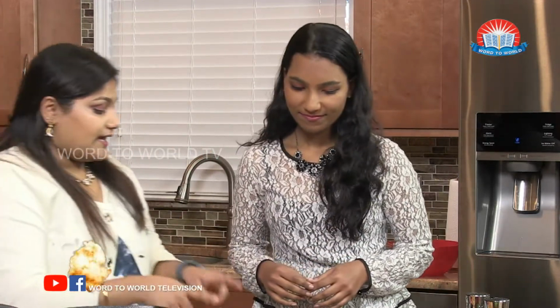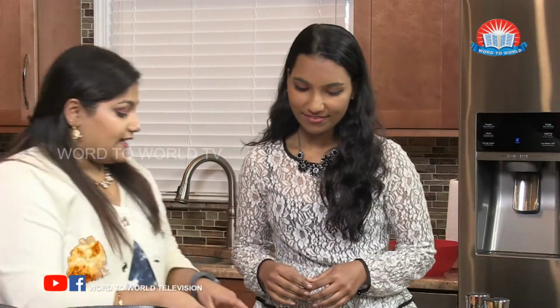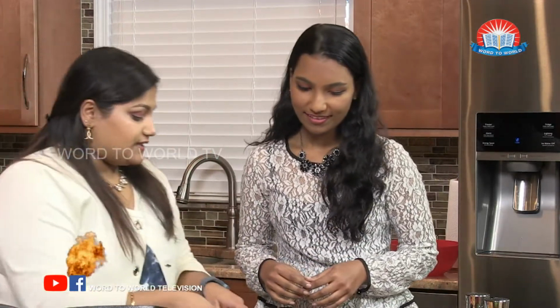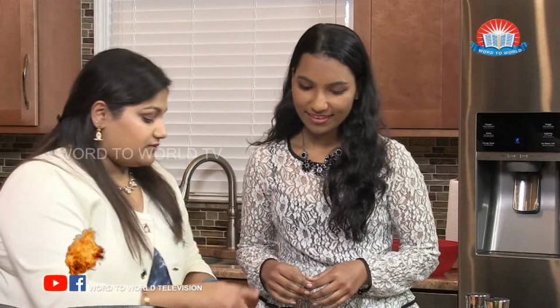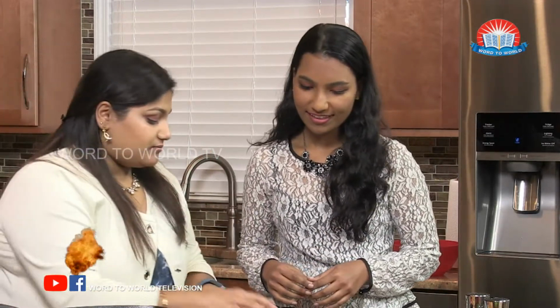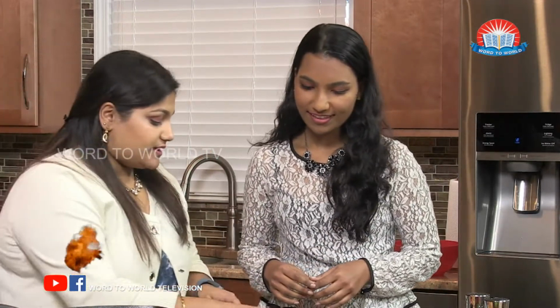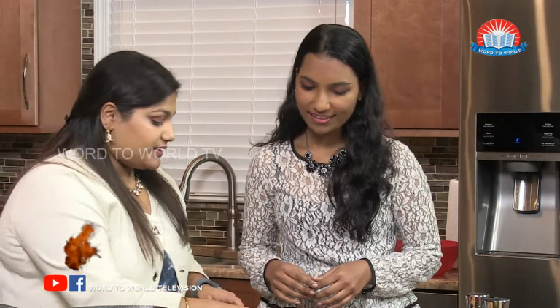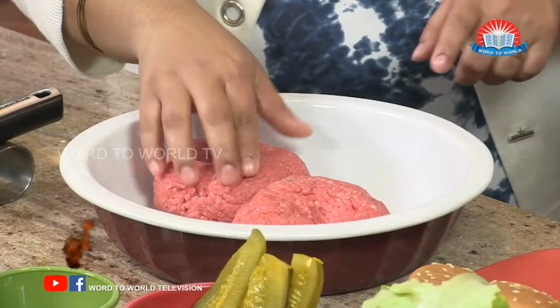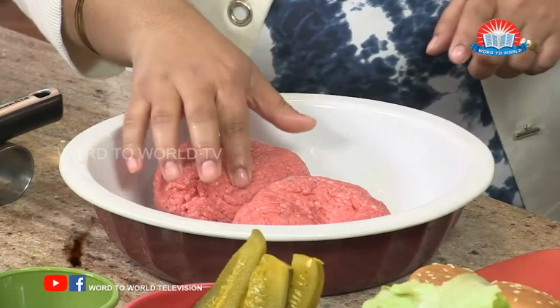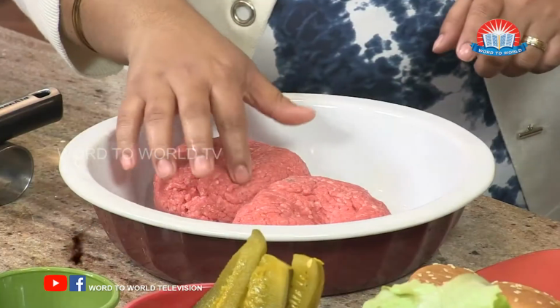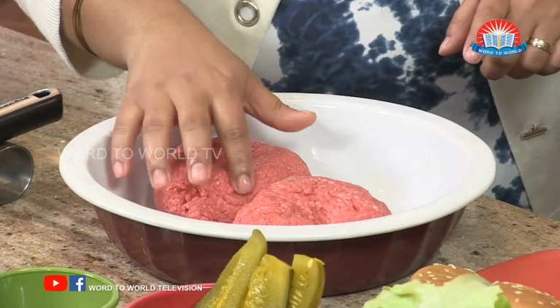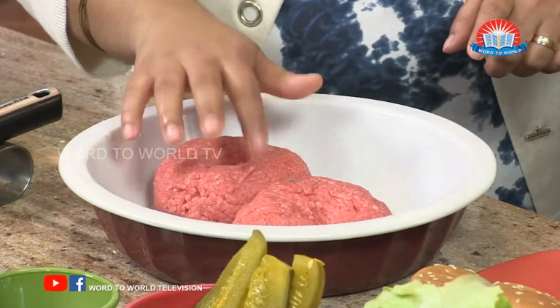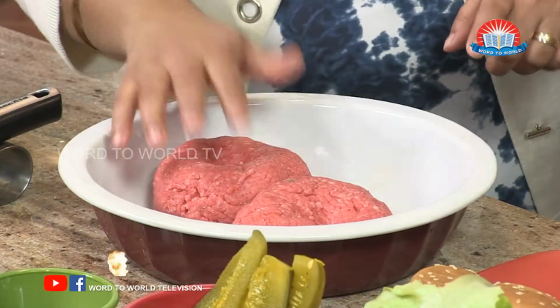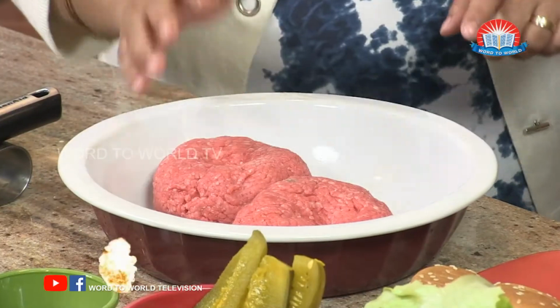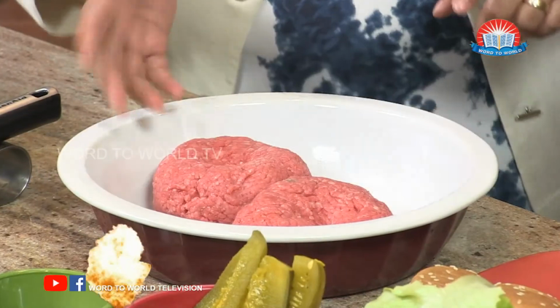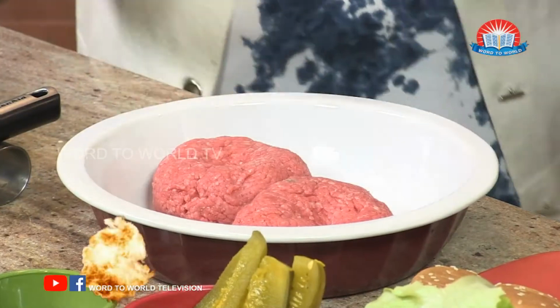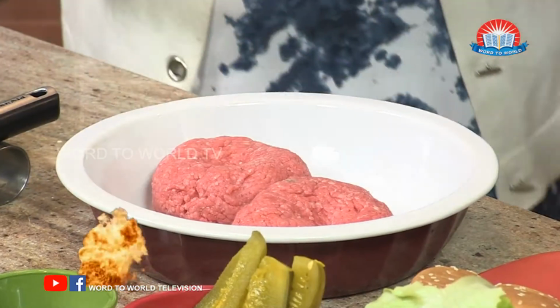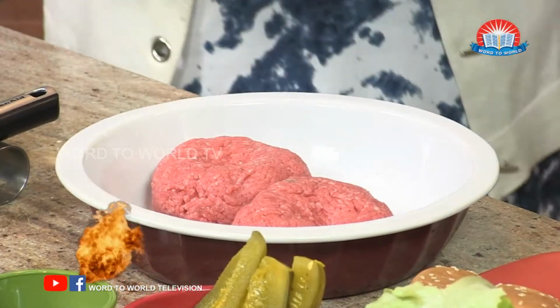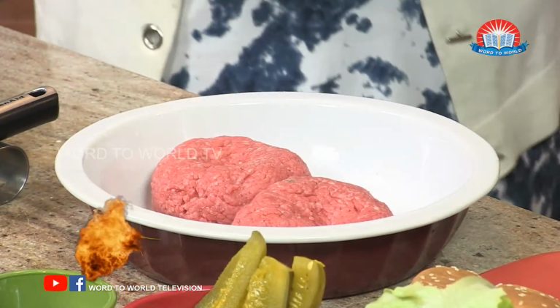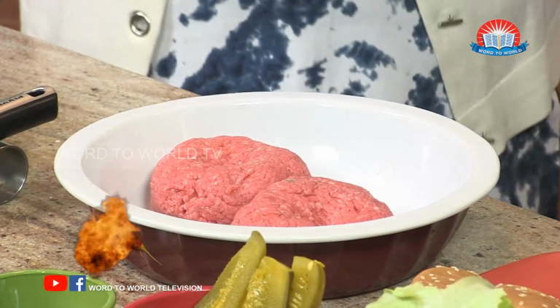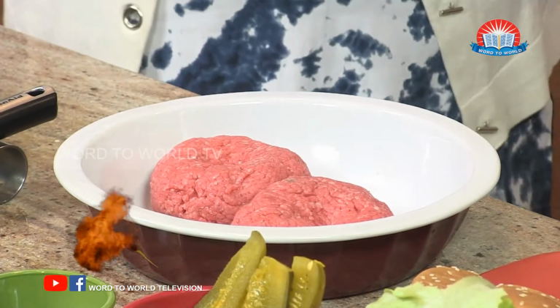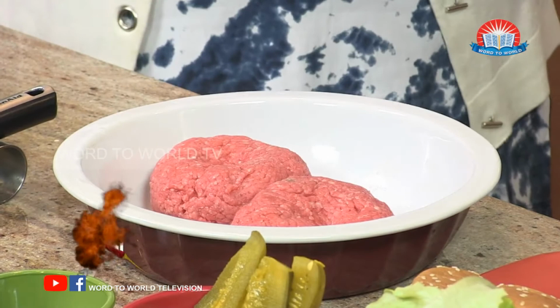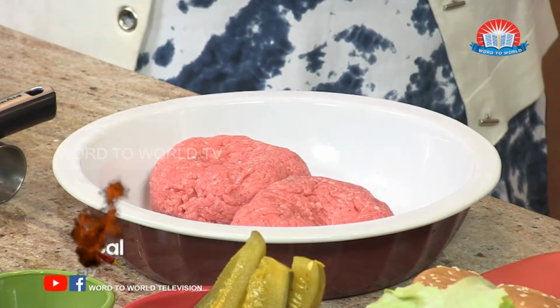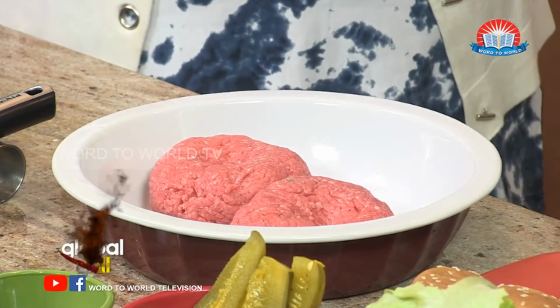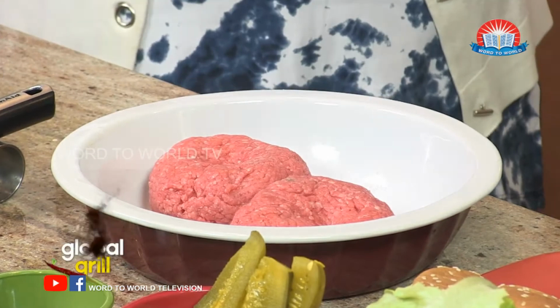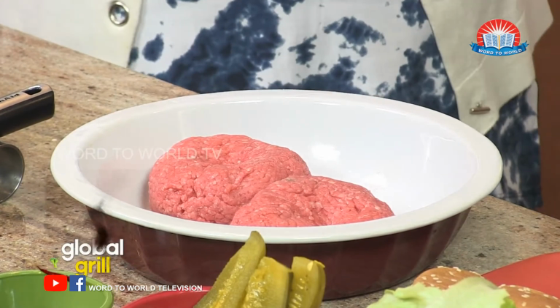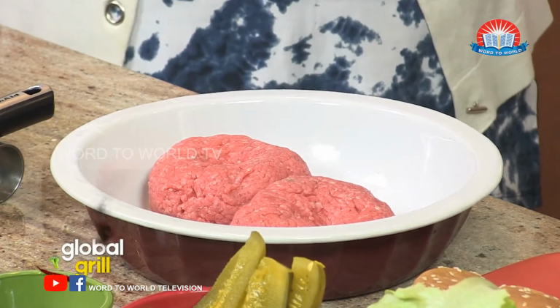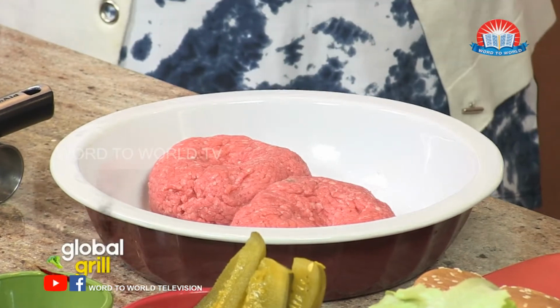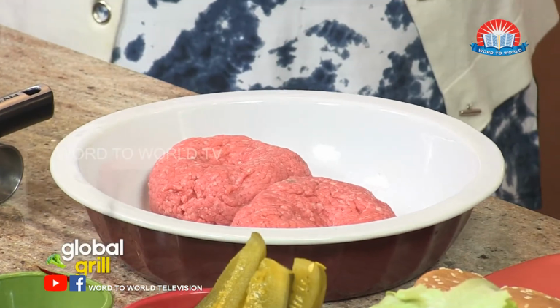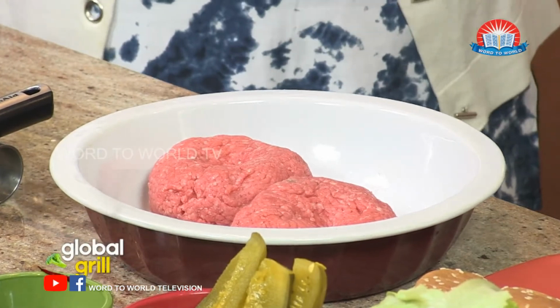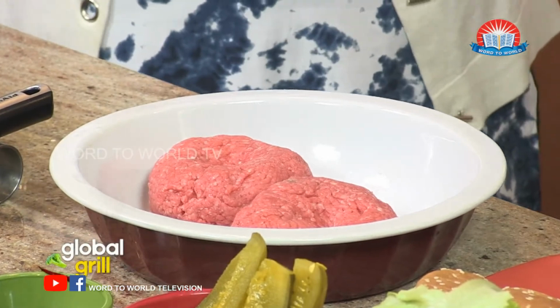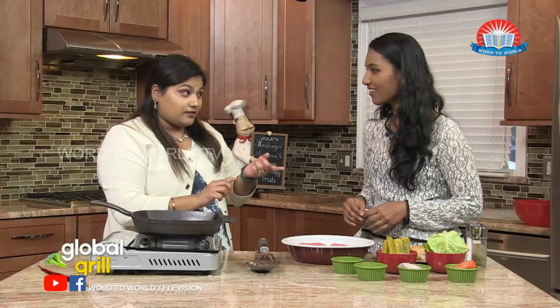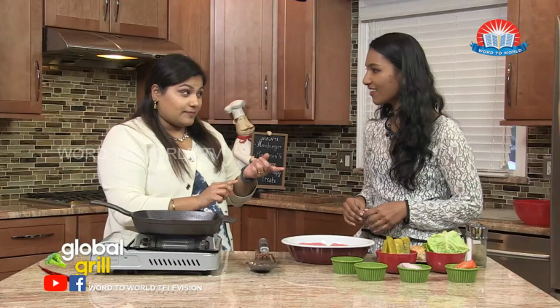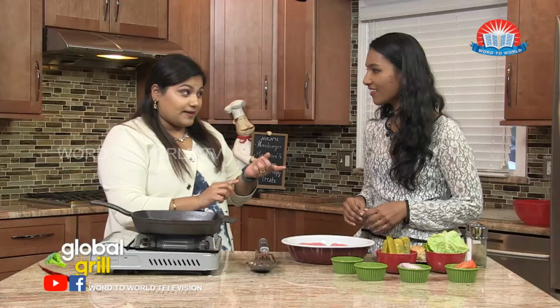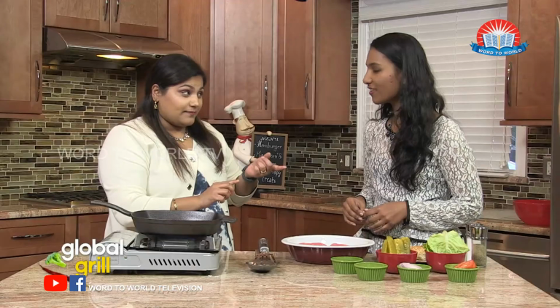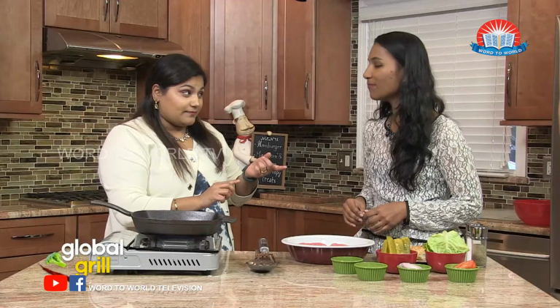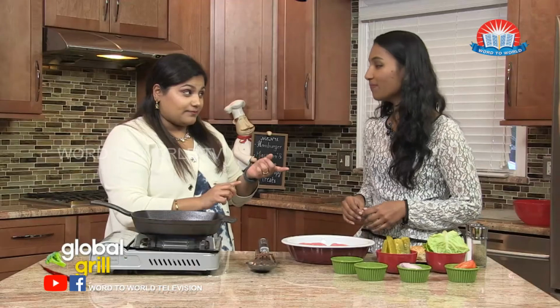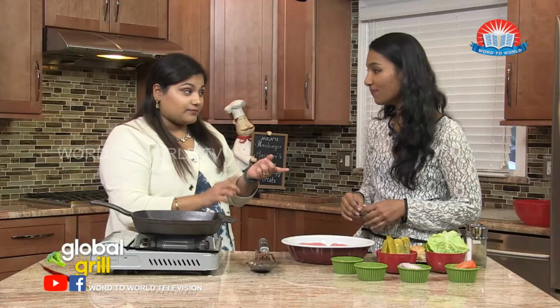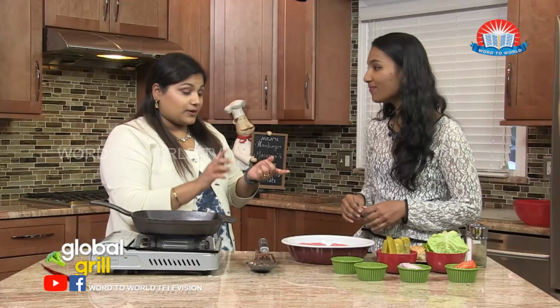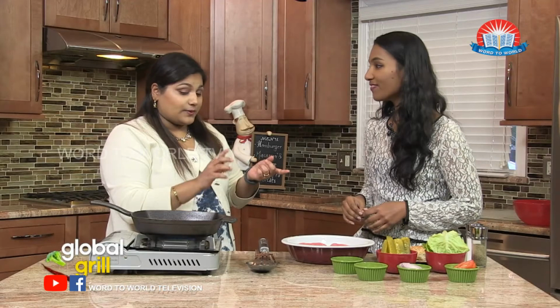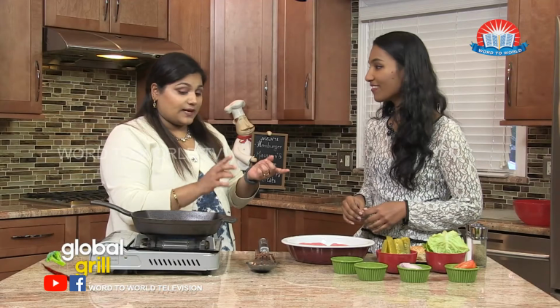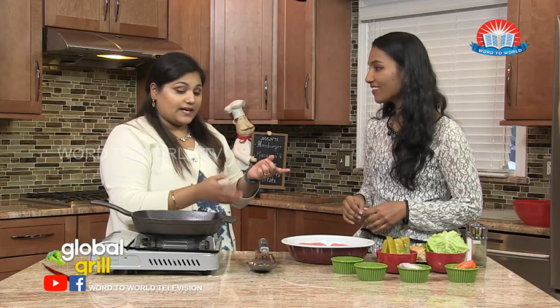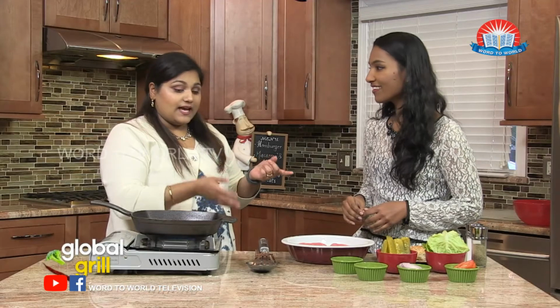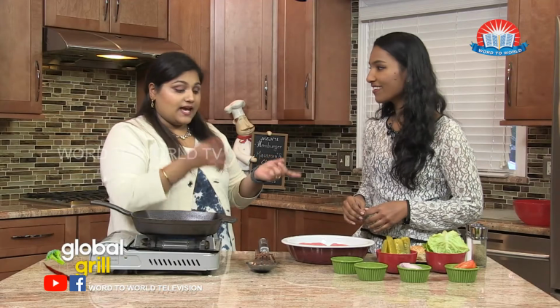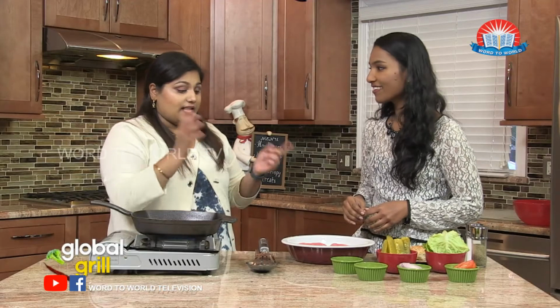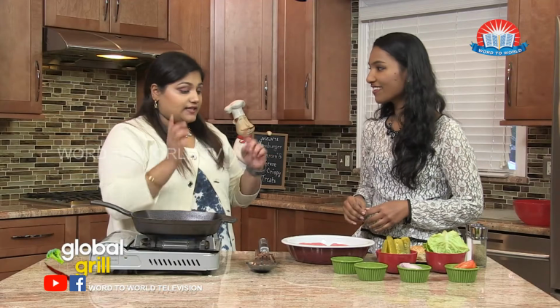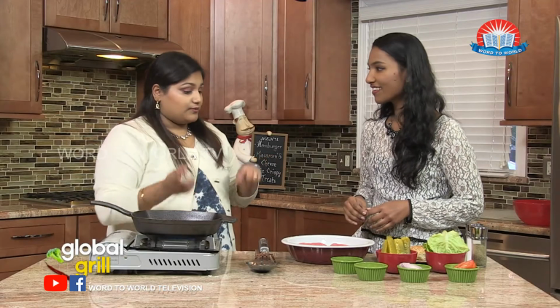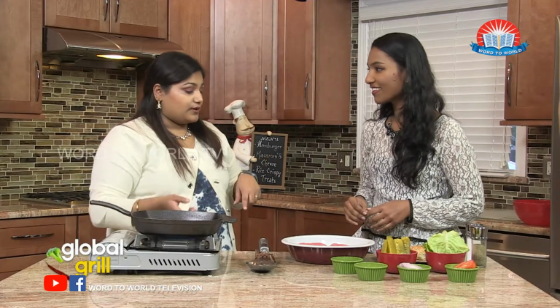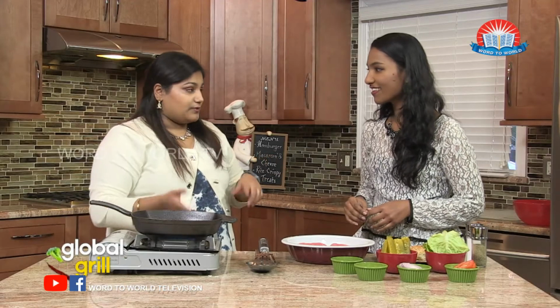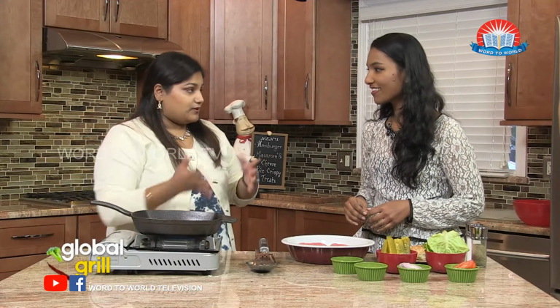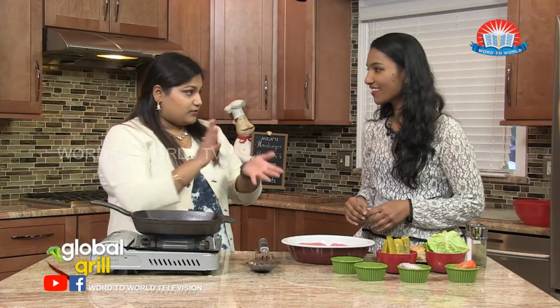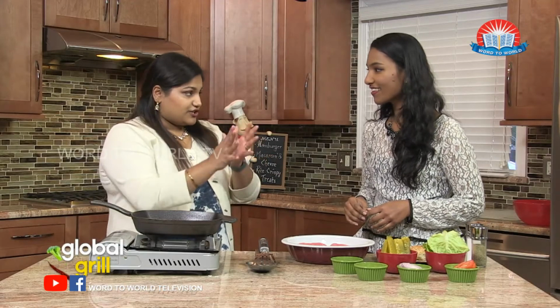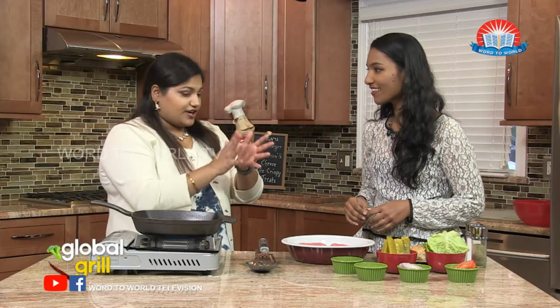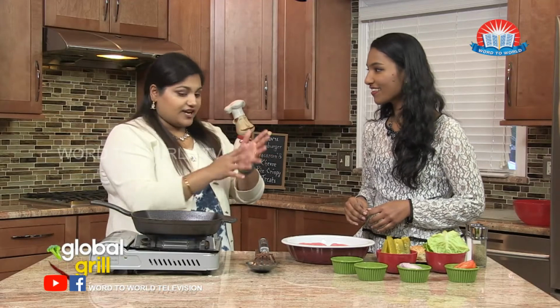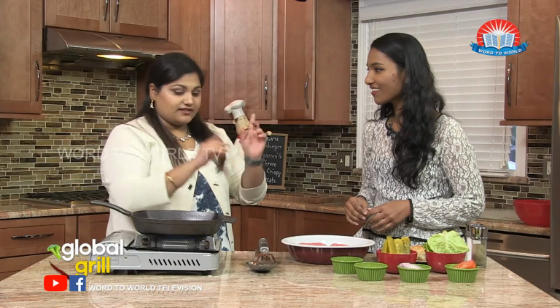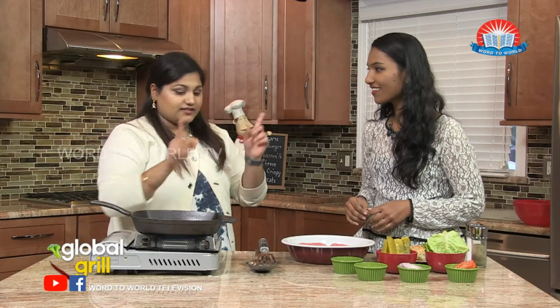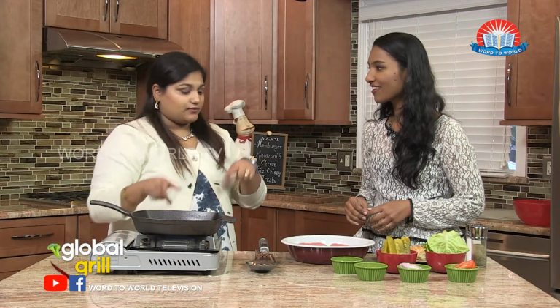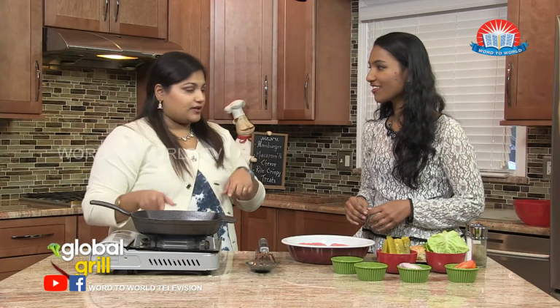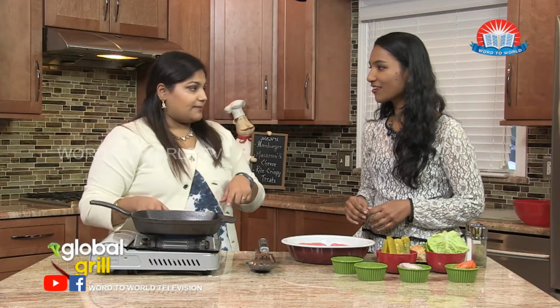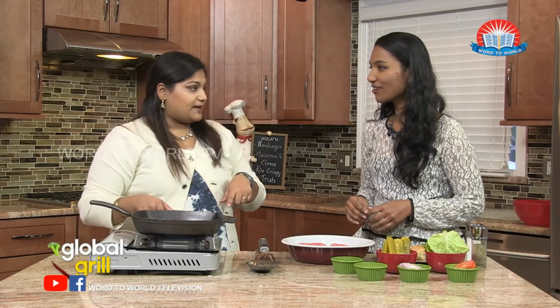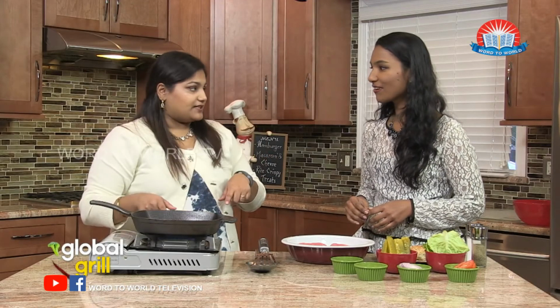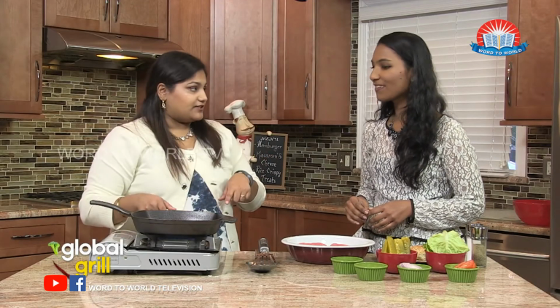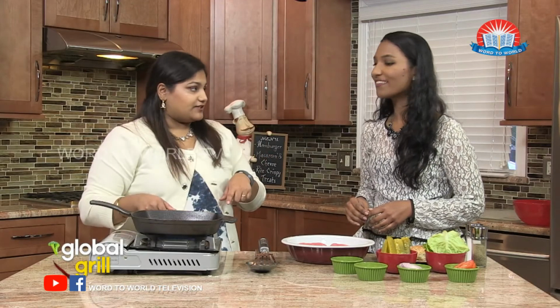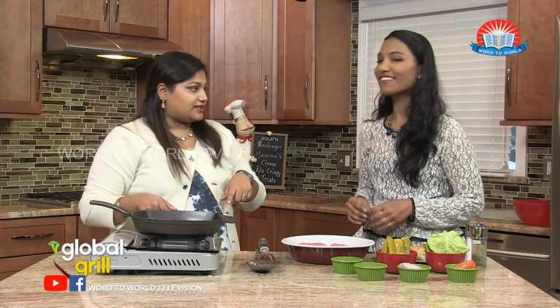And because these have been worked on, we're going to put them in the fridge for a little bit. Then we will wash our hands and we'll get back to grilling.